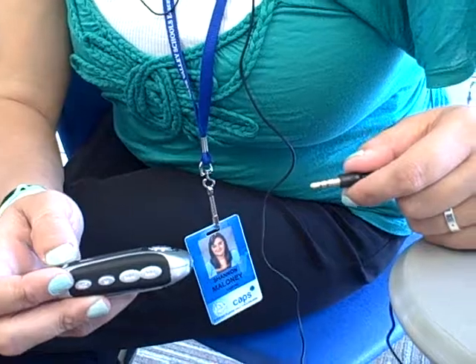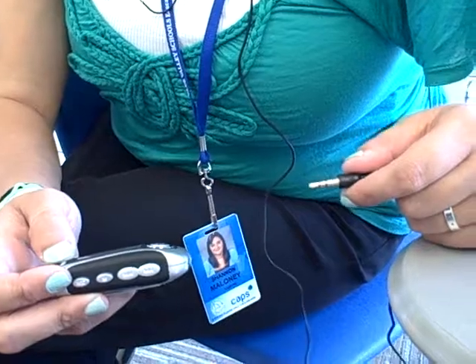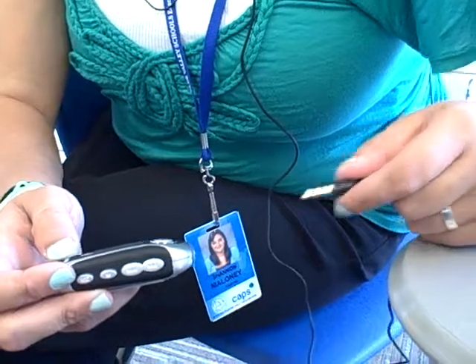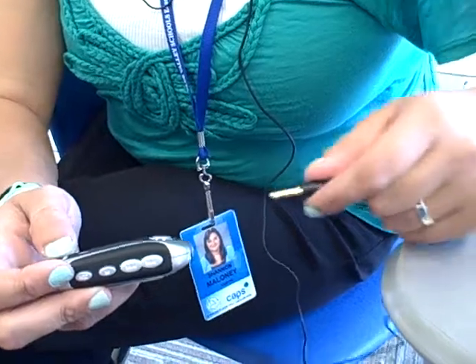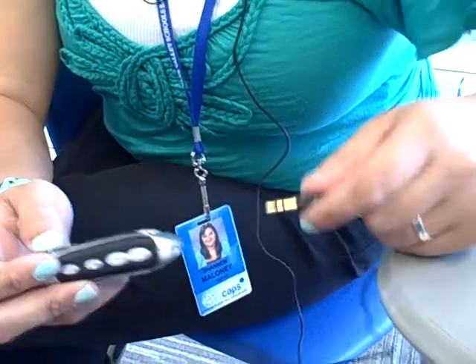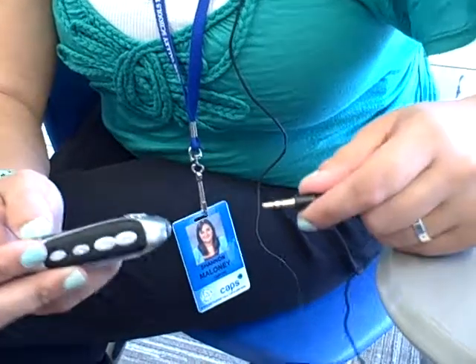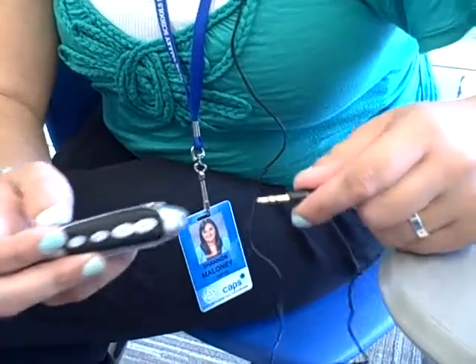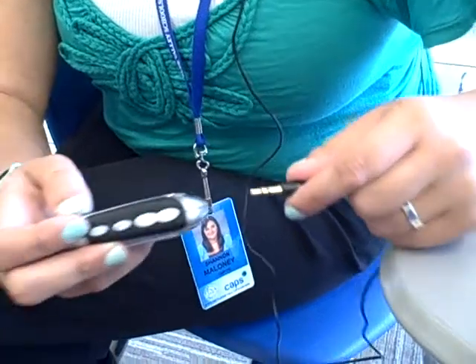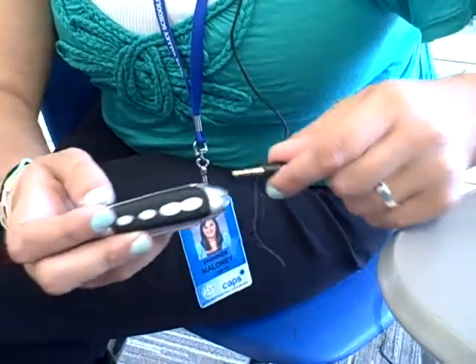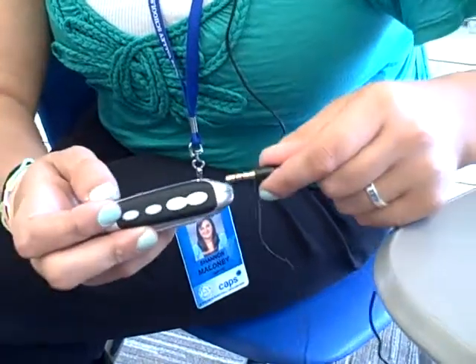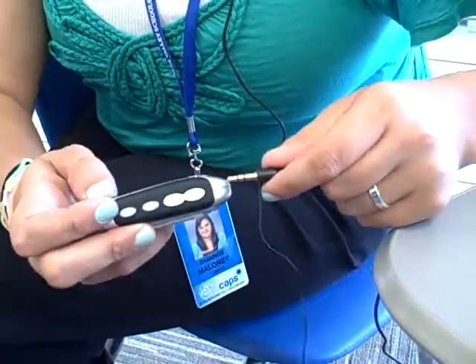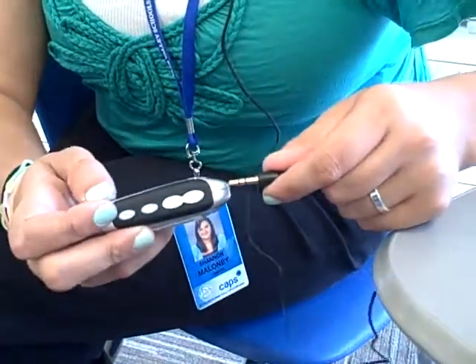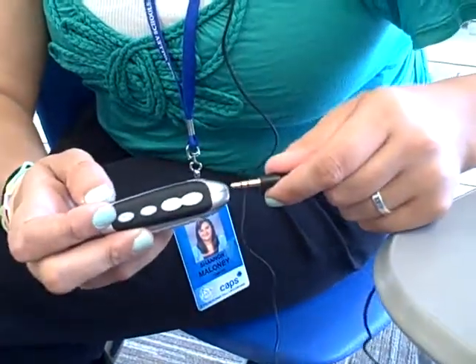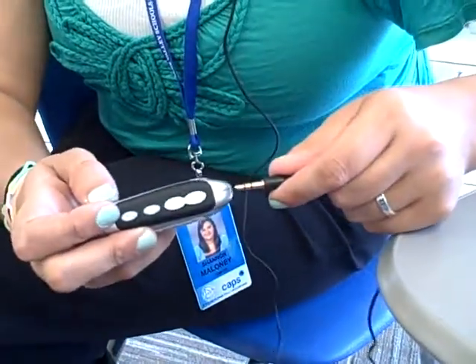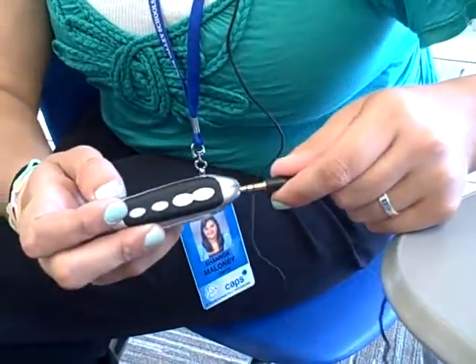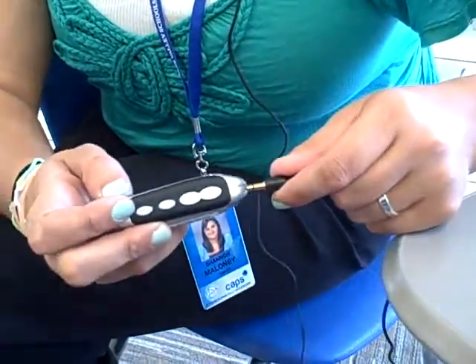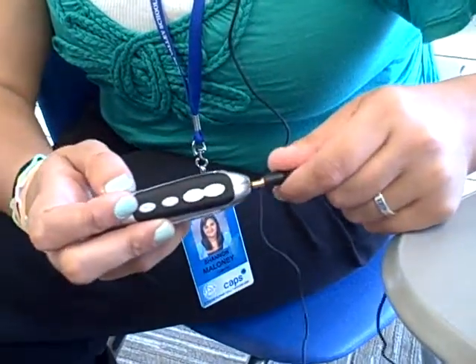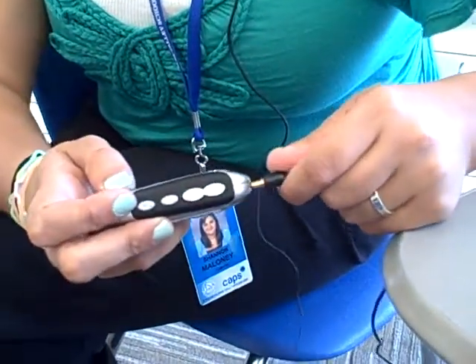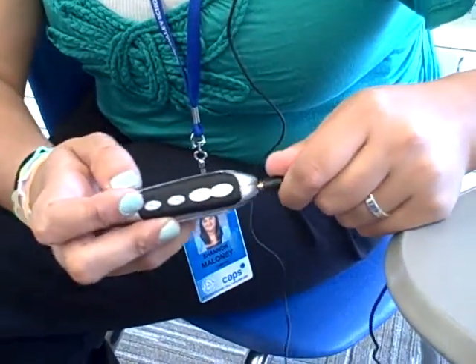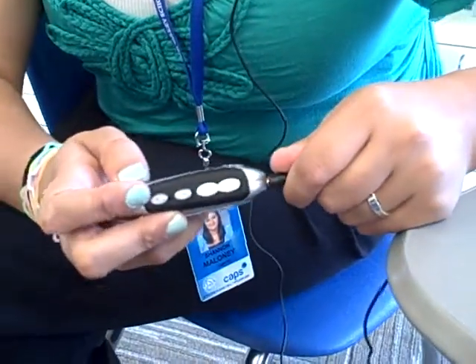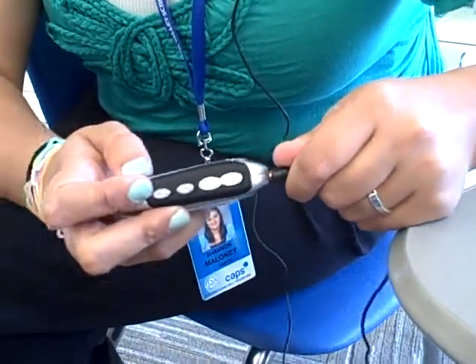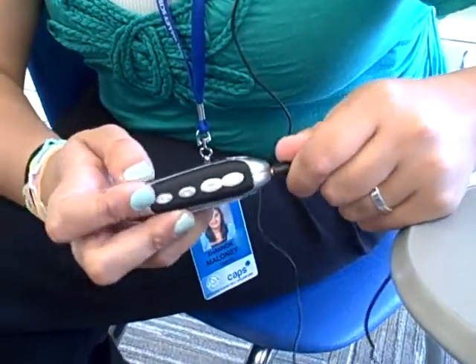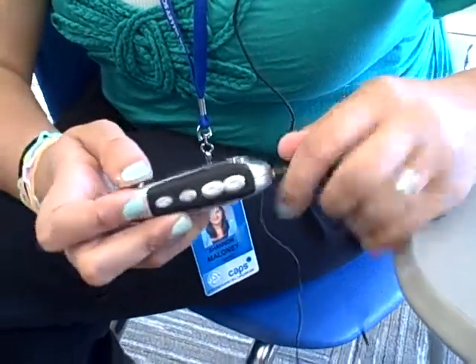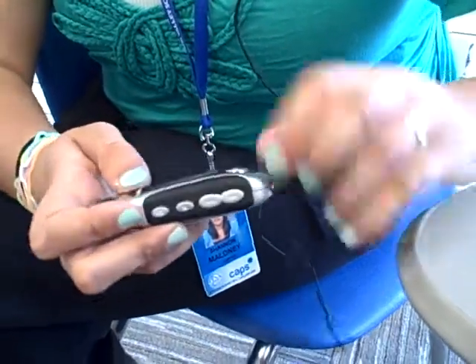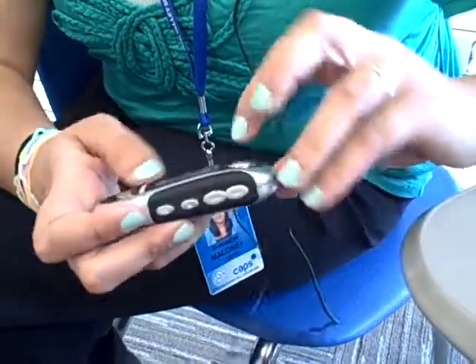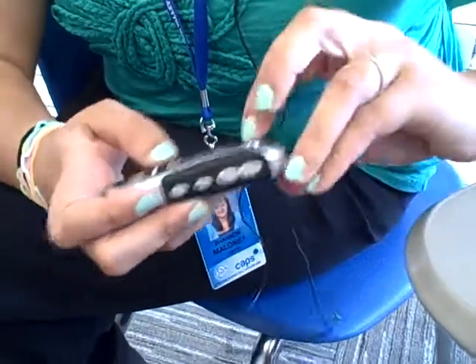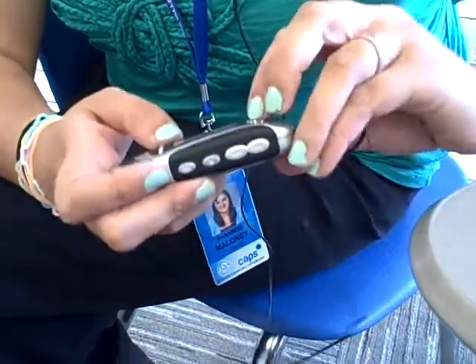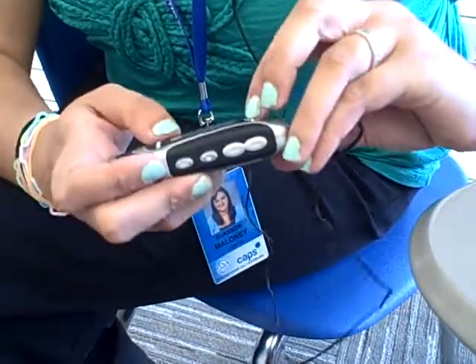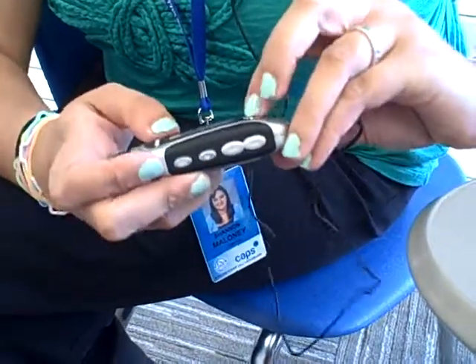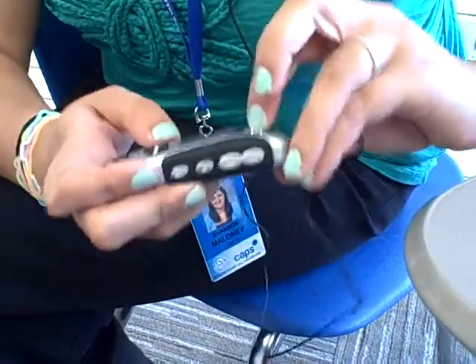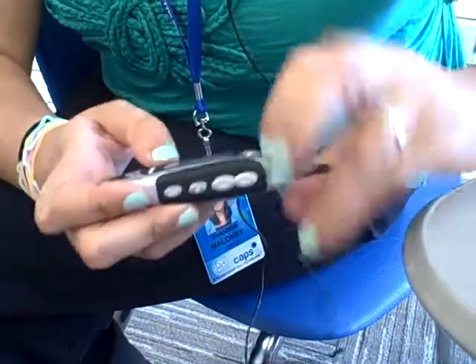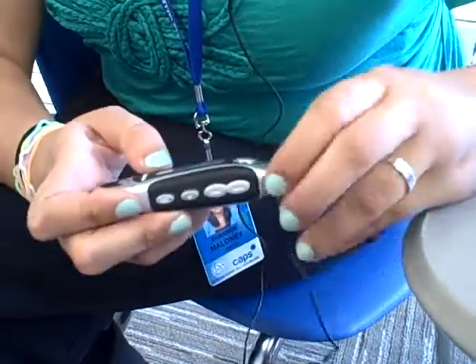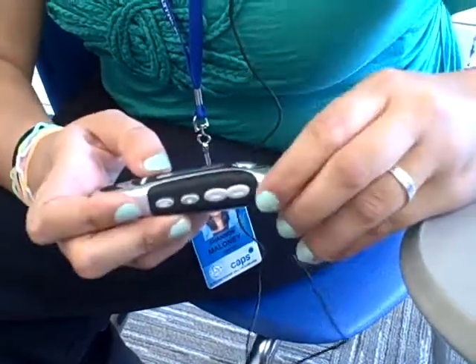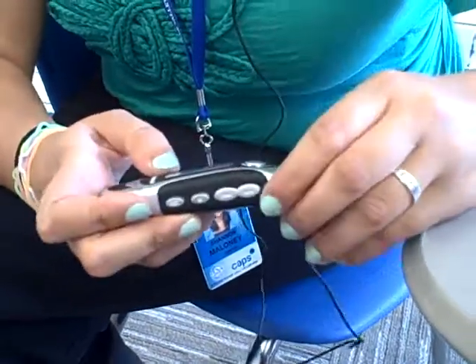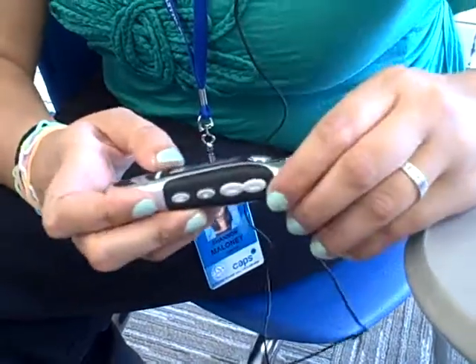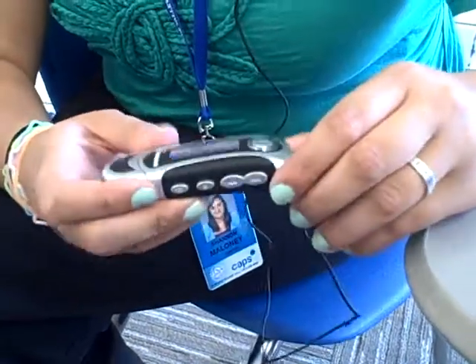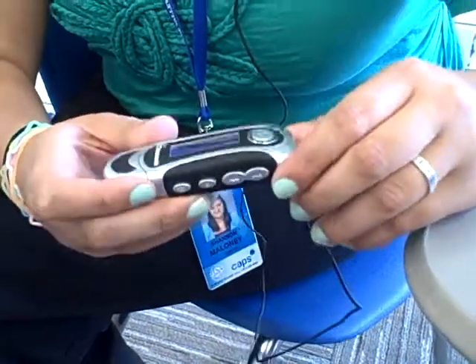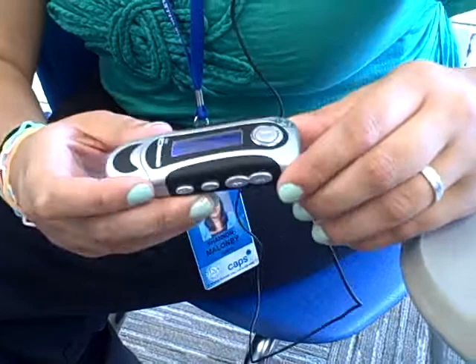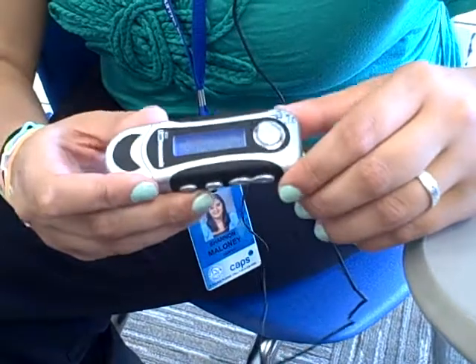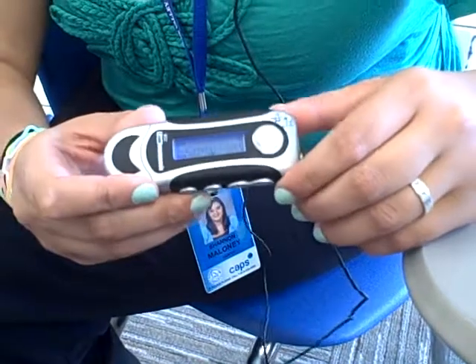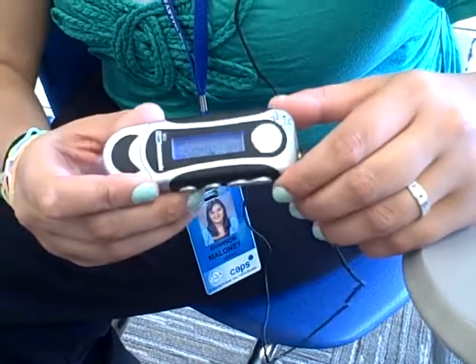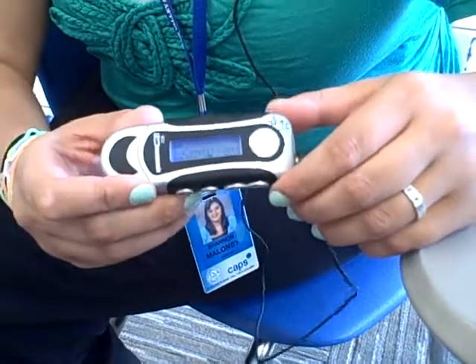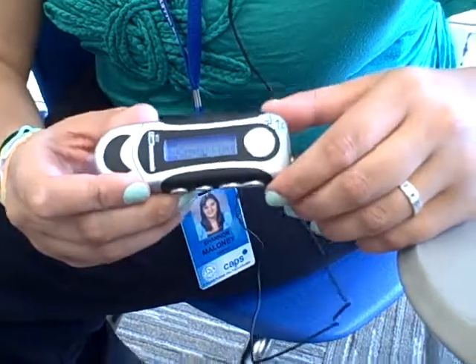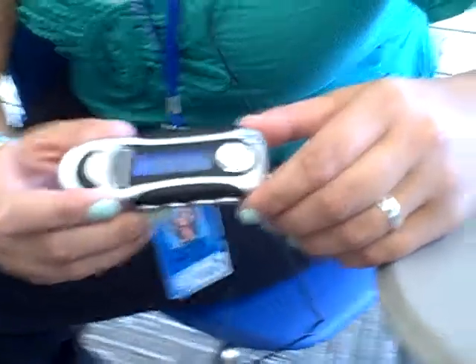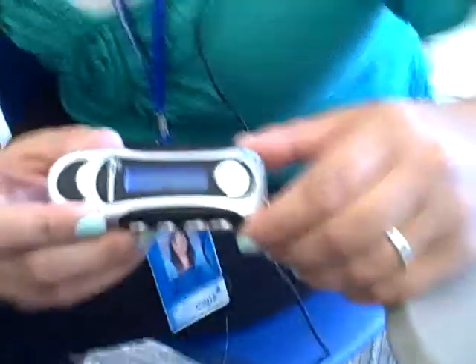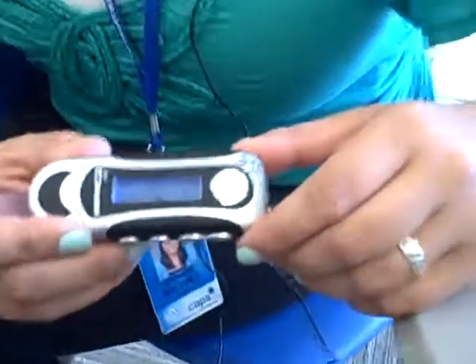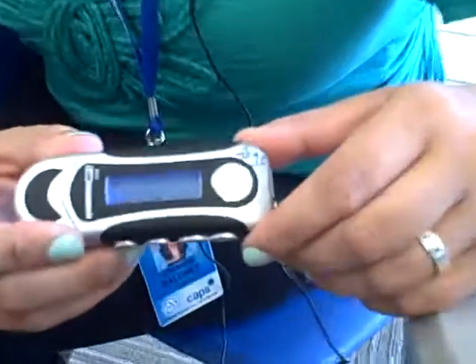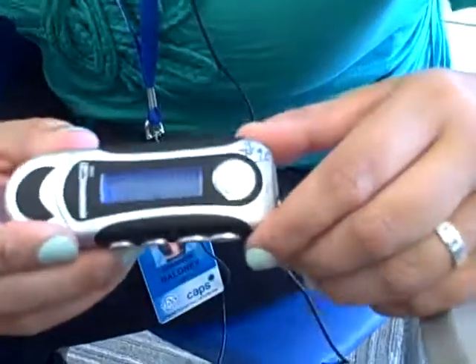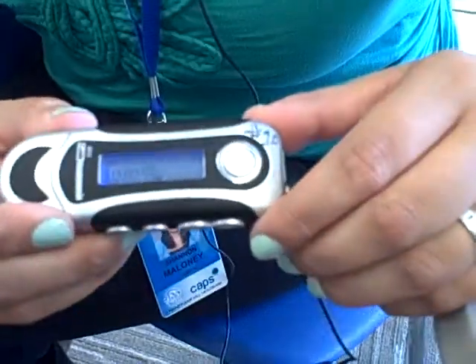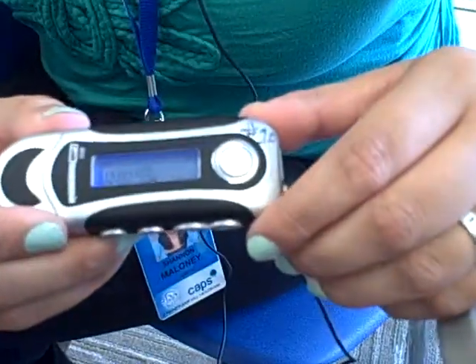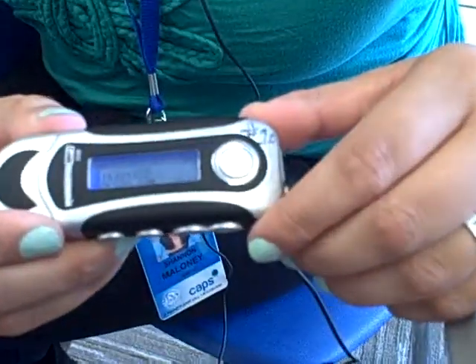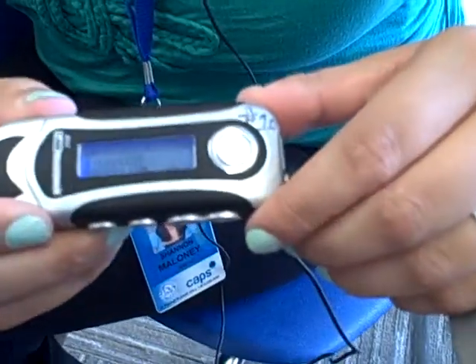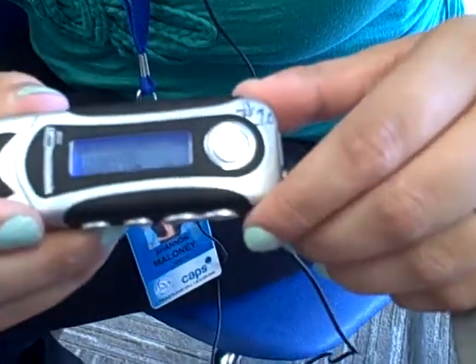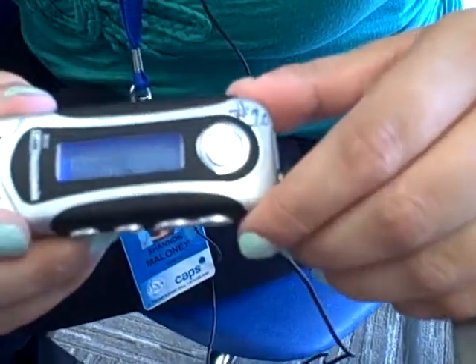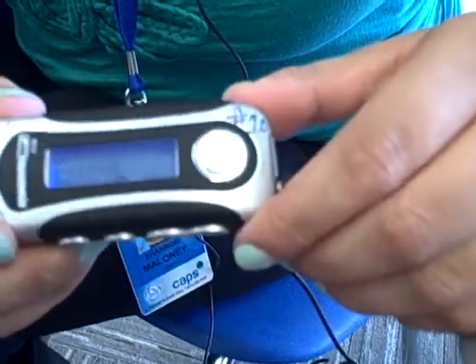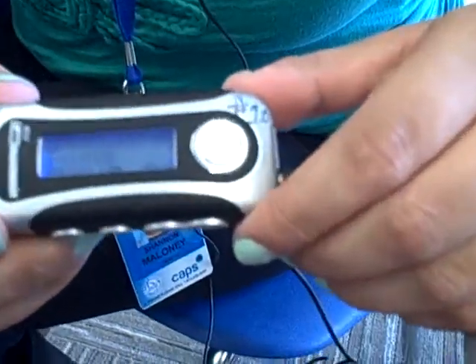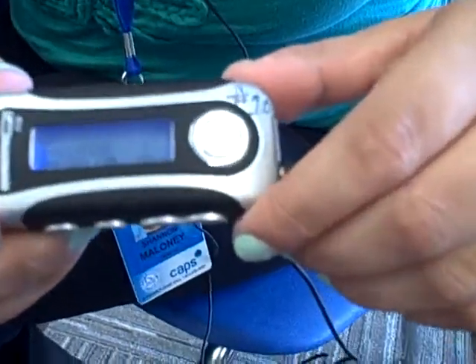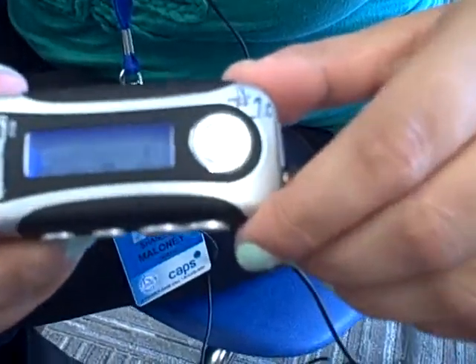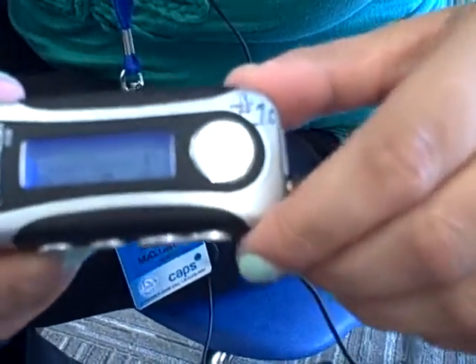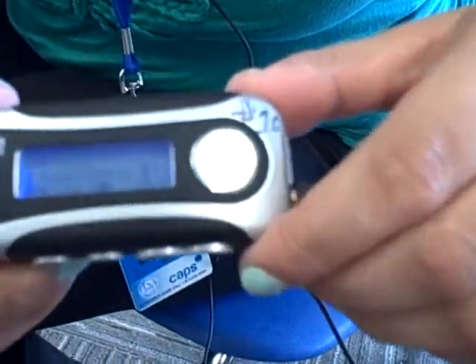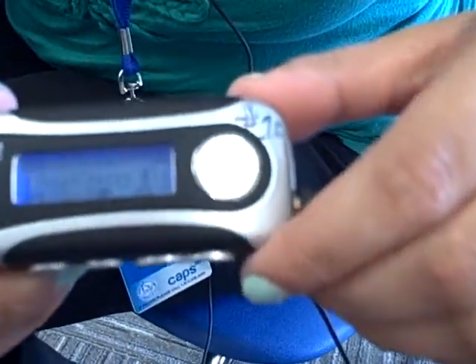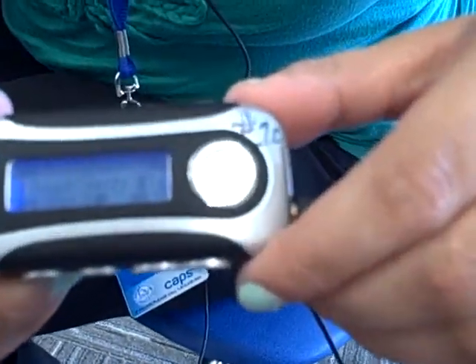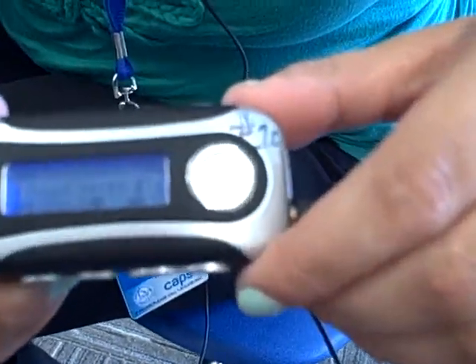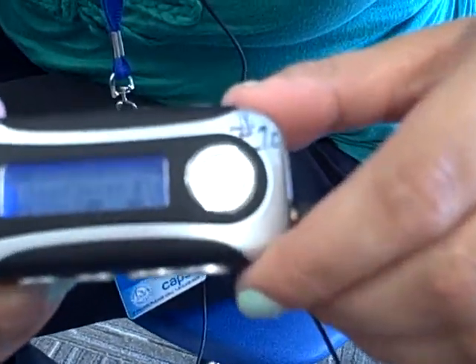To listen to music, start by plugging in the headphones. To start the music, push the play button on top of the device.